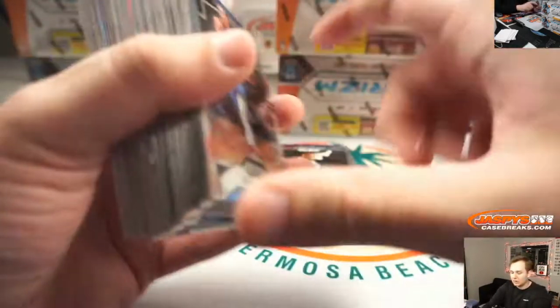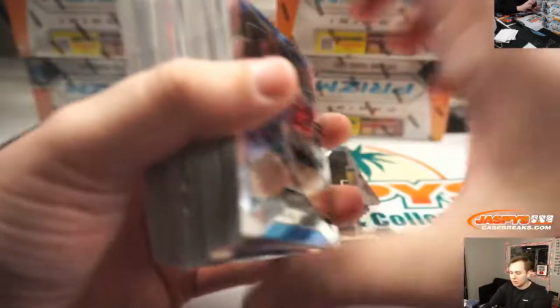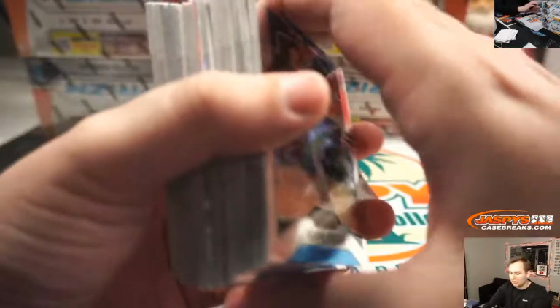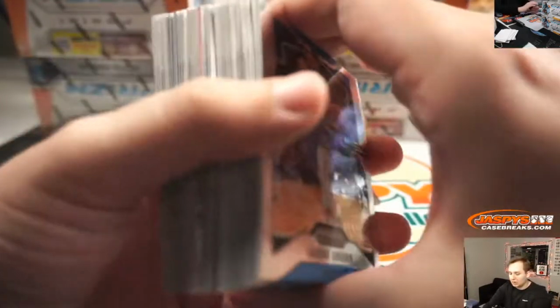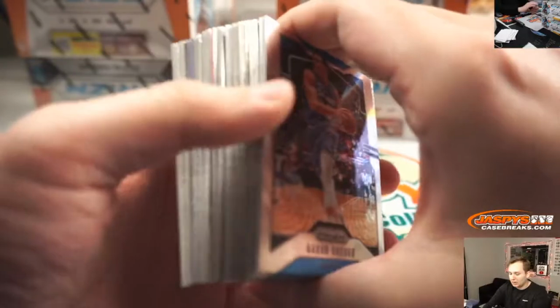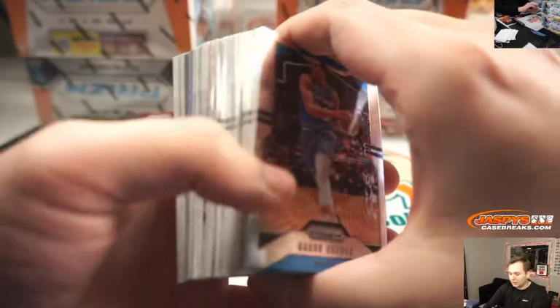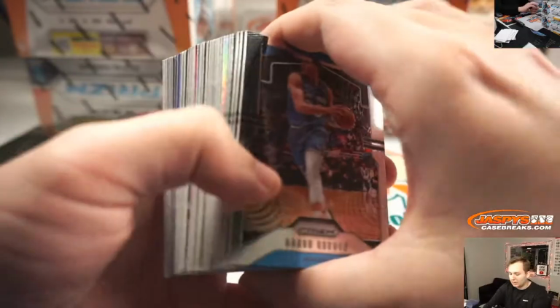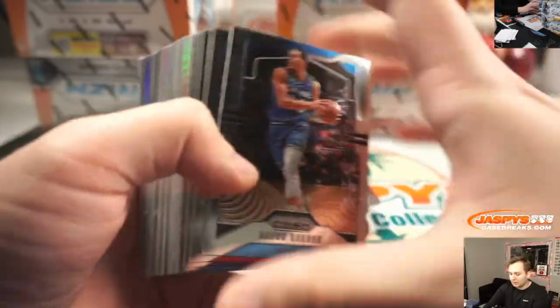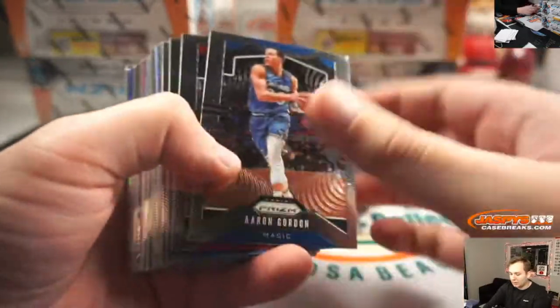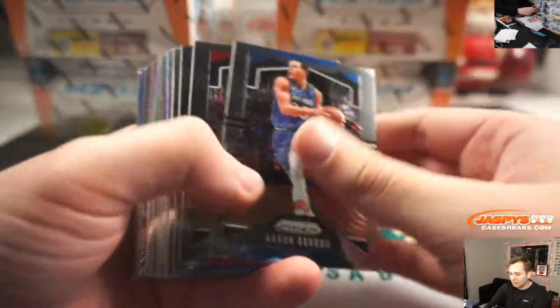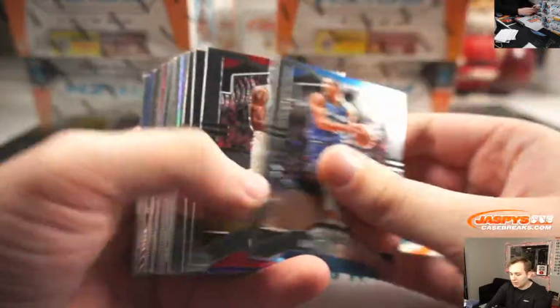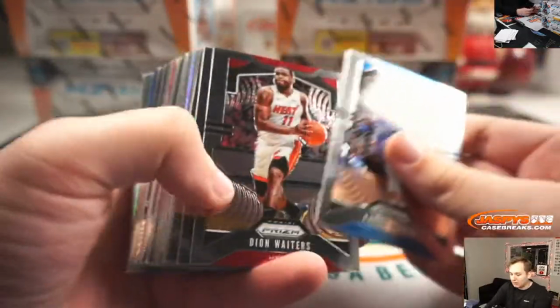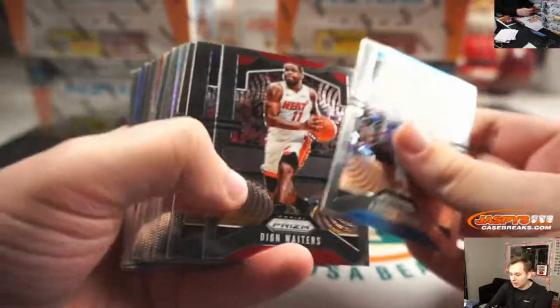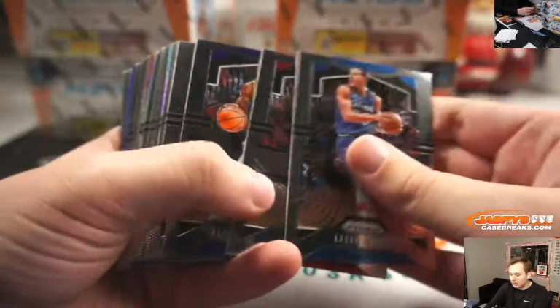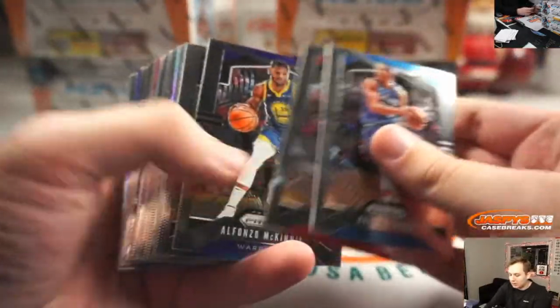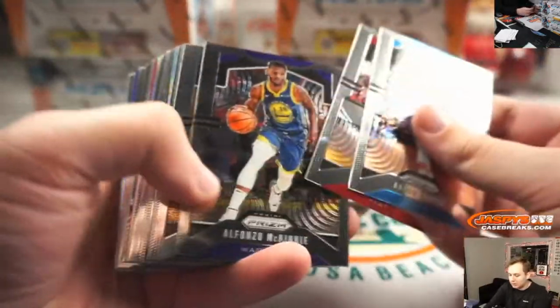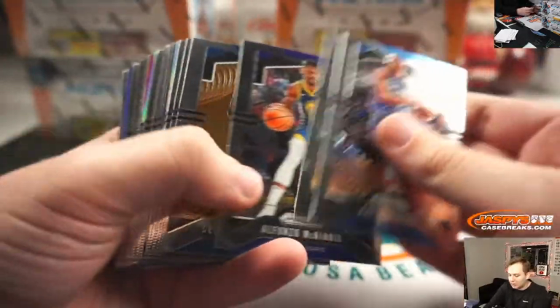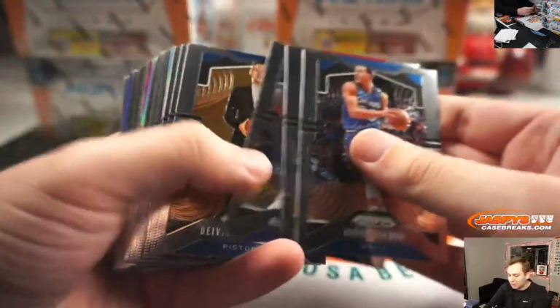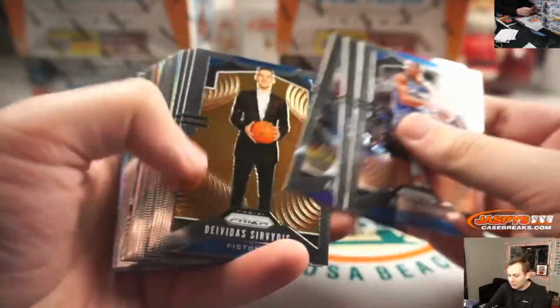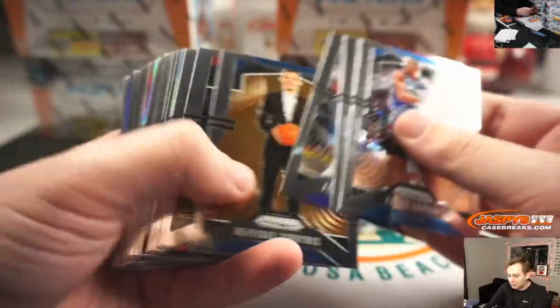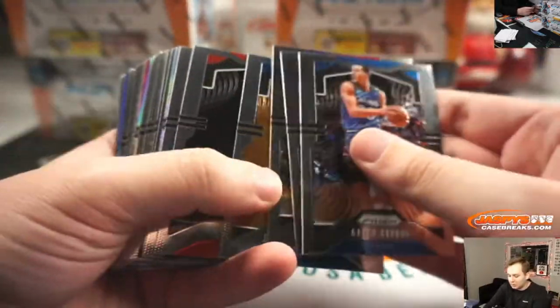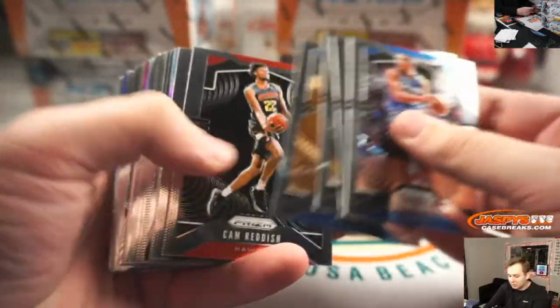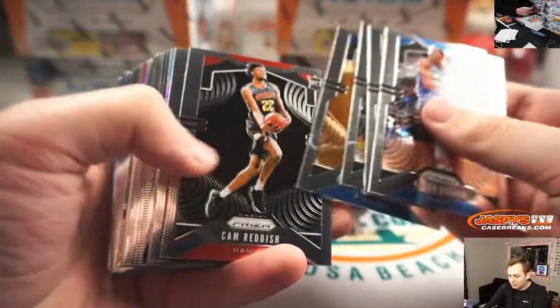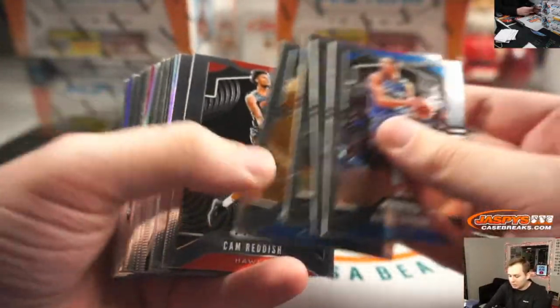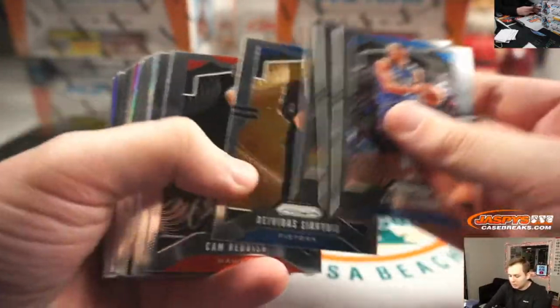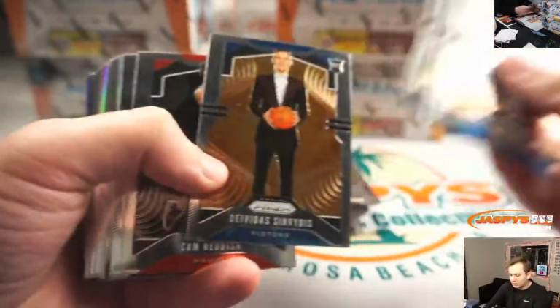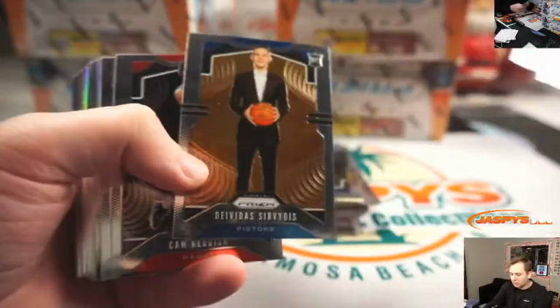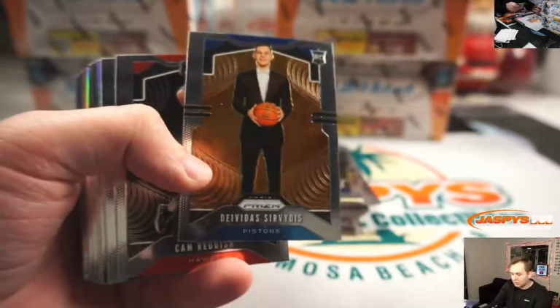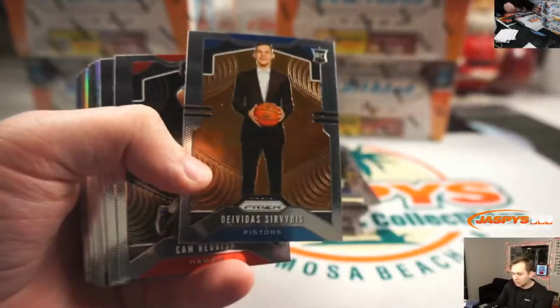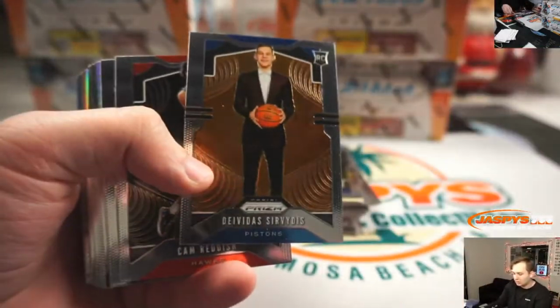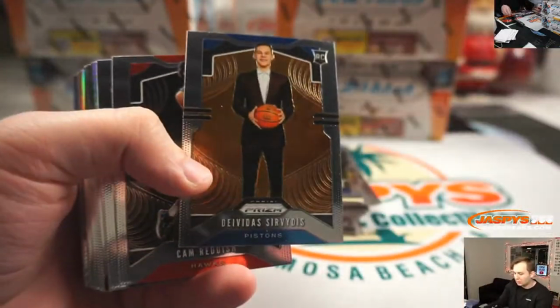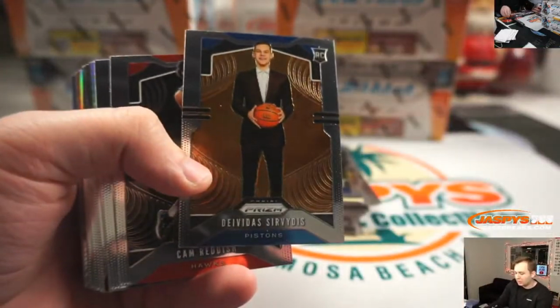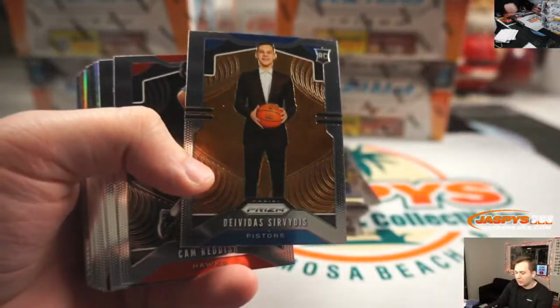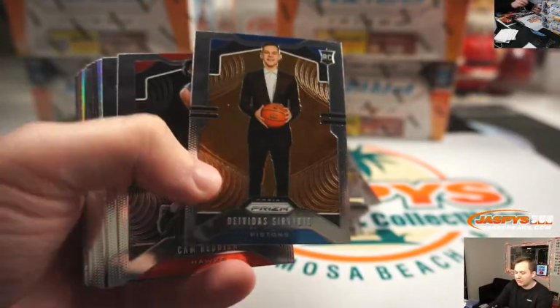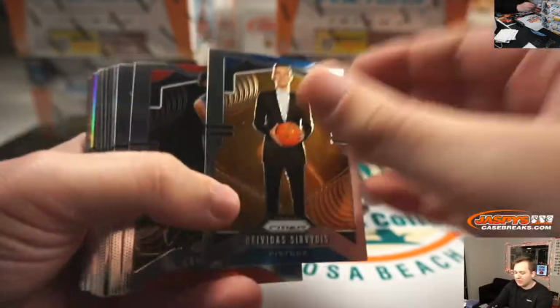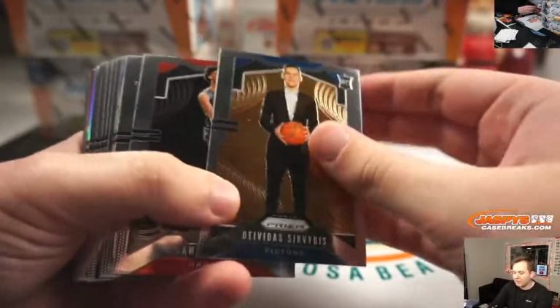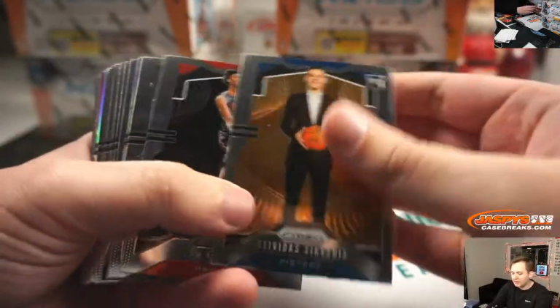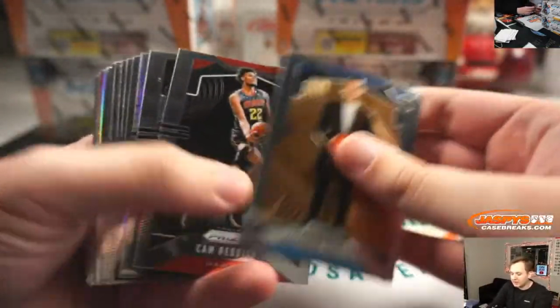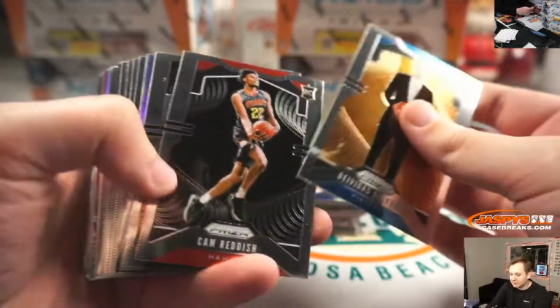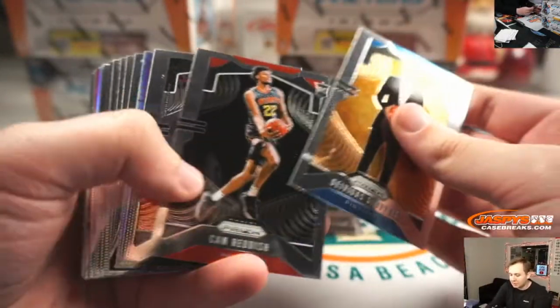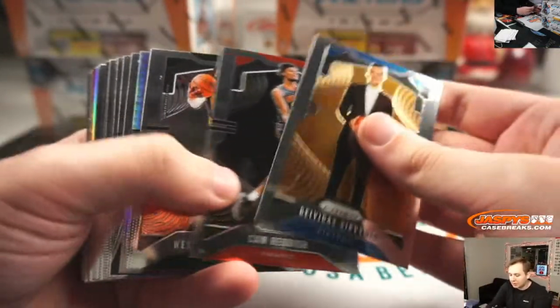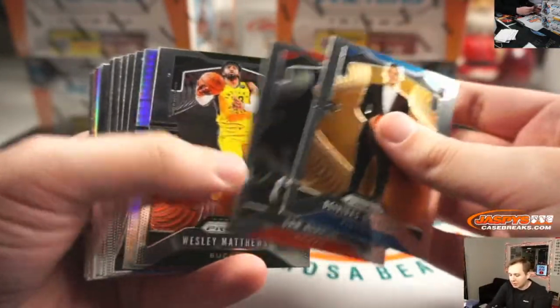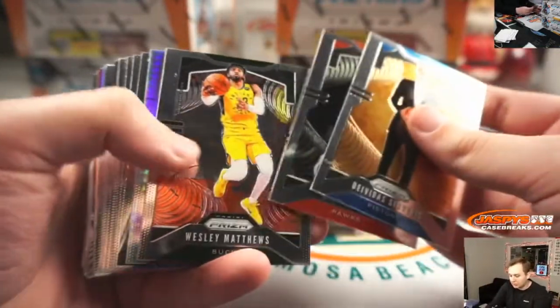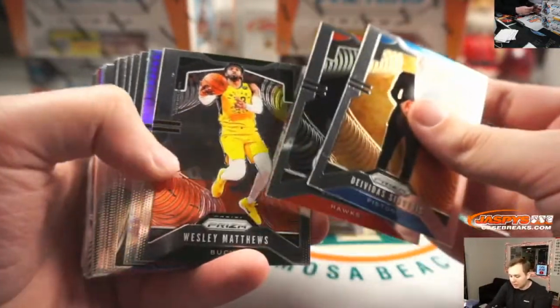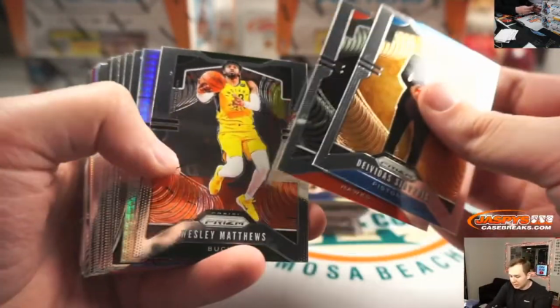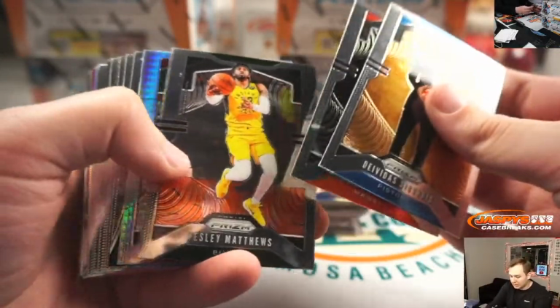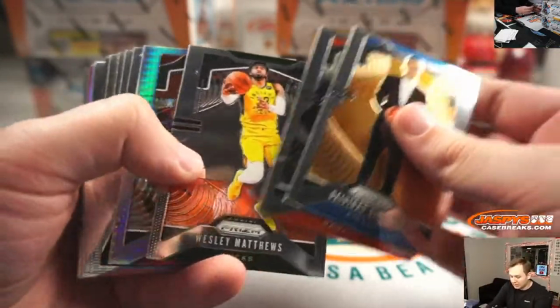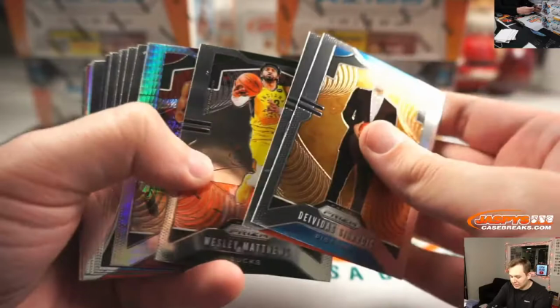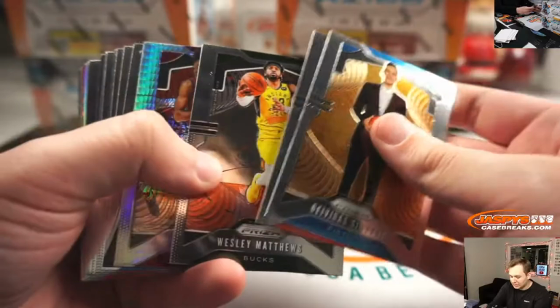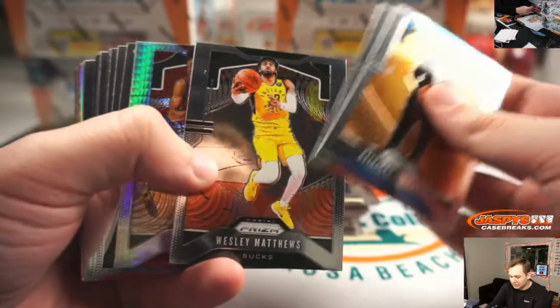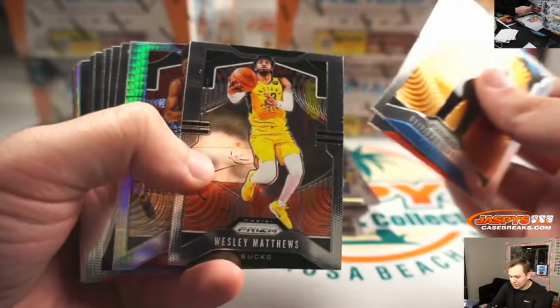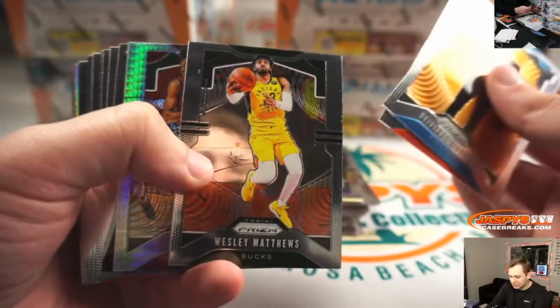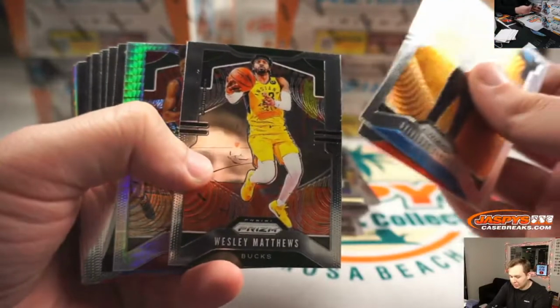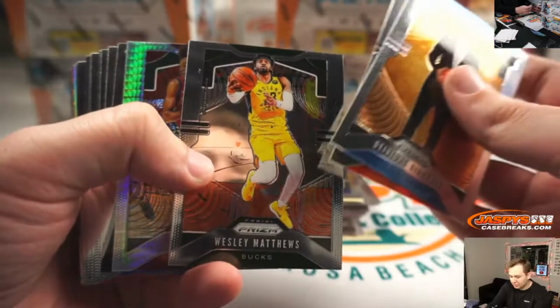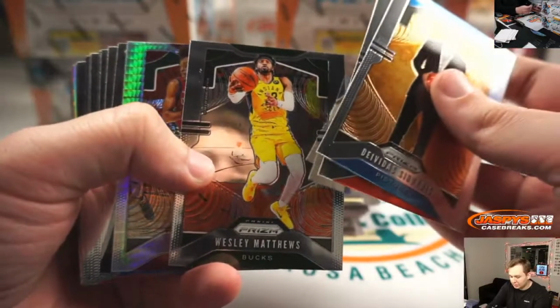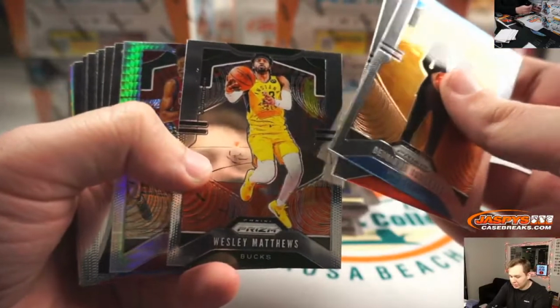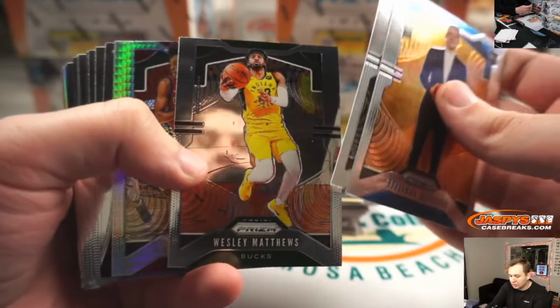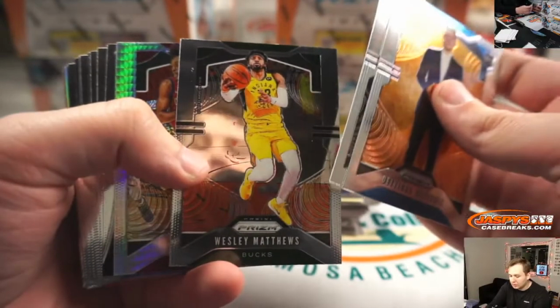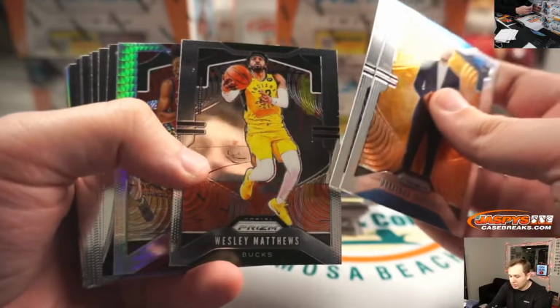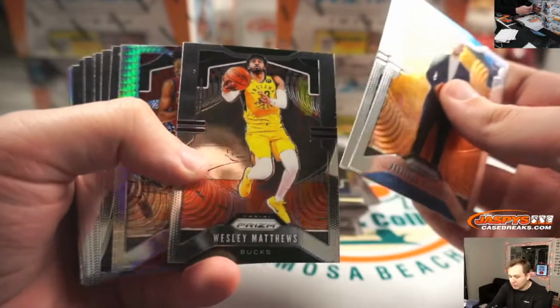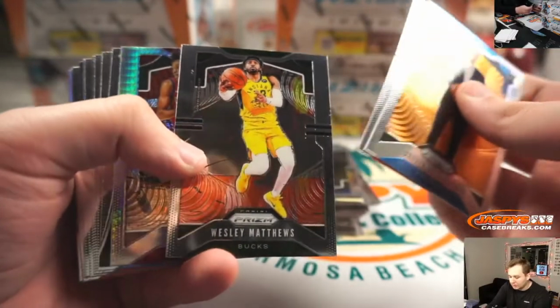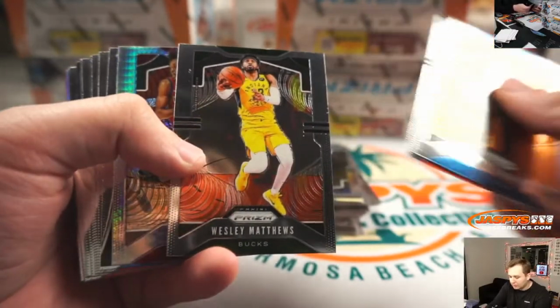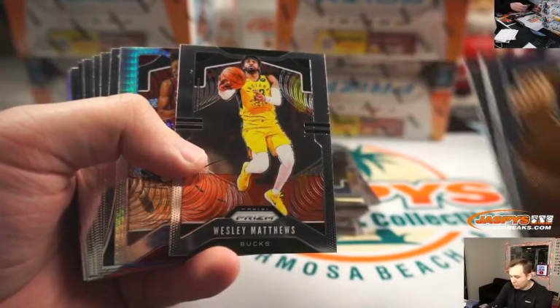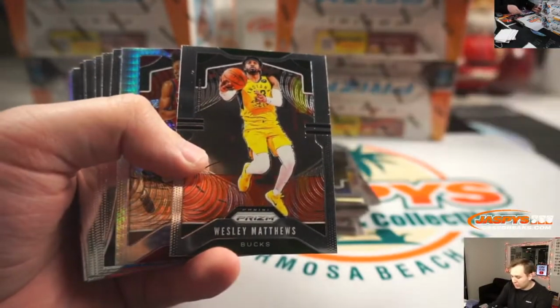All right, good luck. Here we go. Remember: no vet base ships — for all rookies and inserts, ship of course.